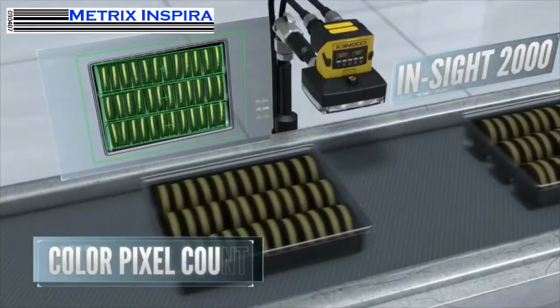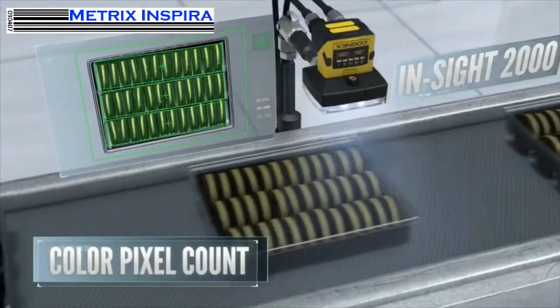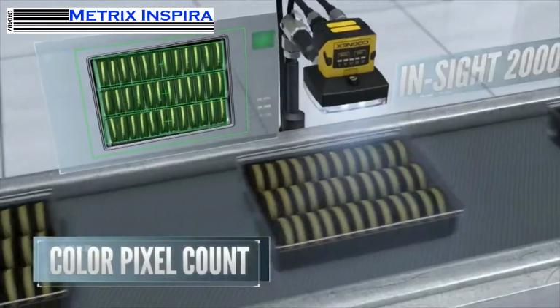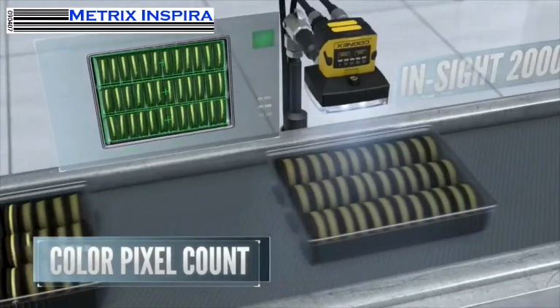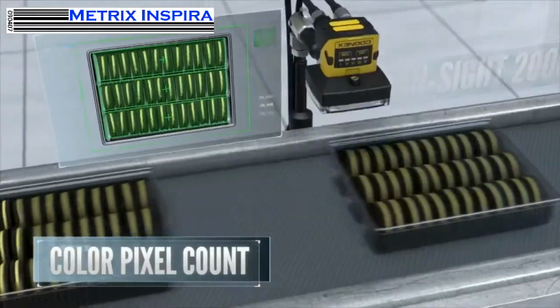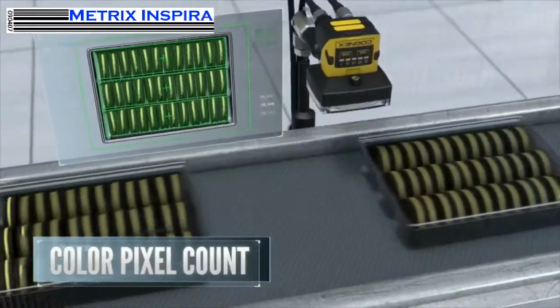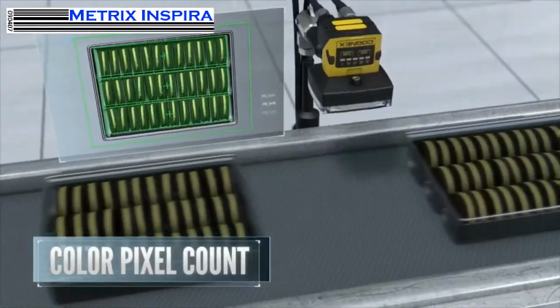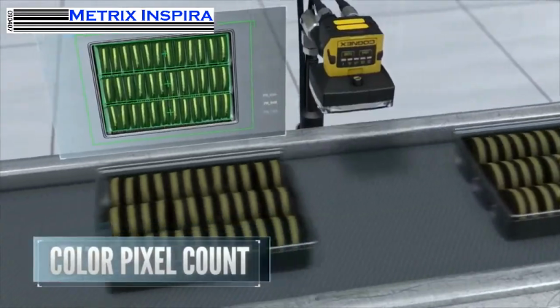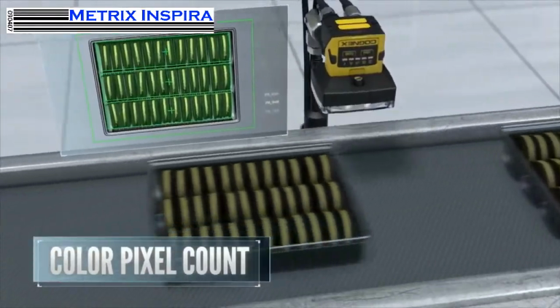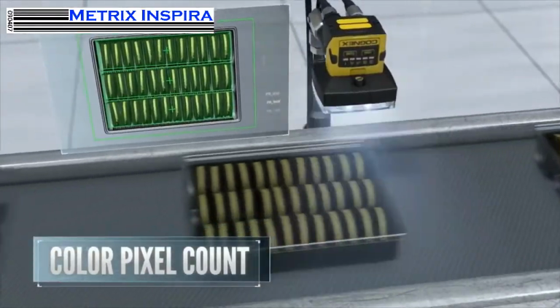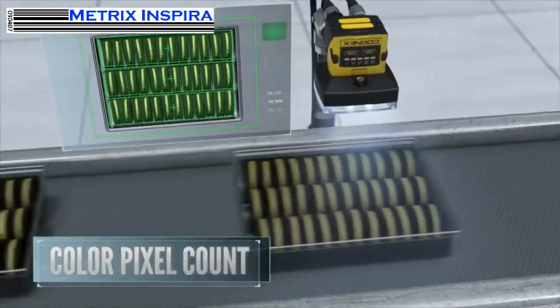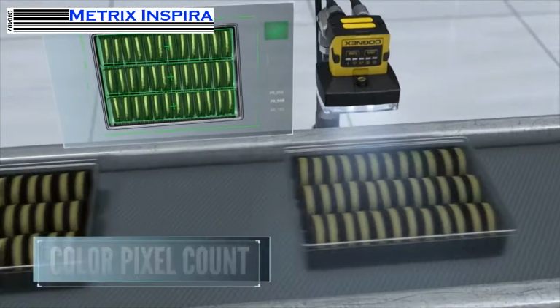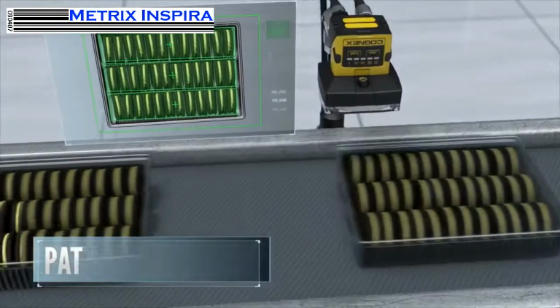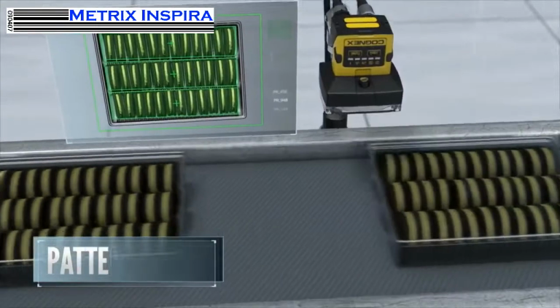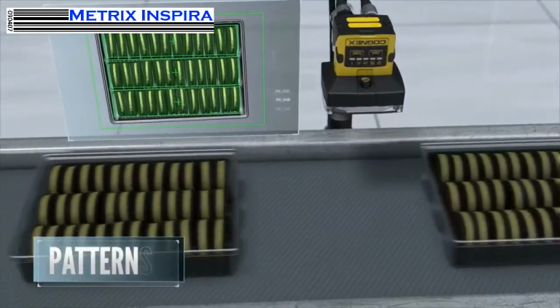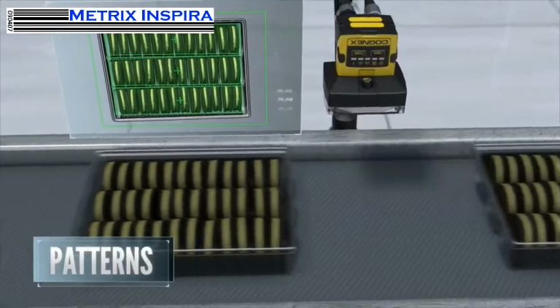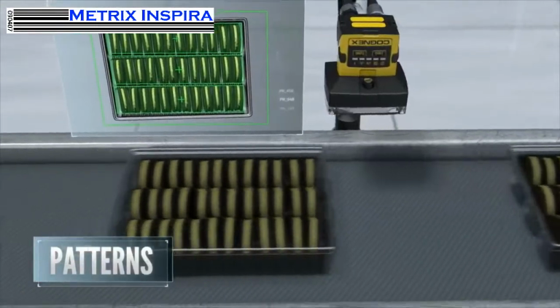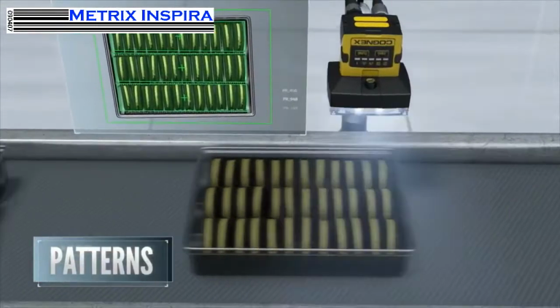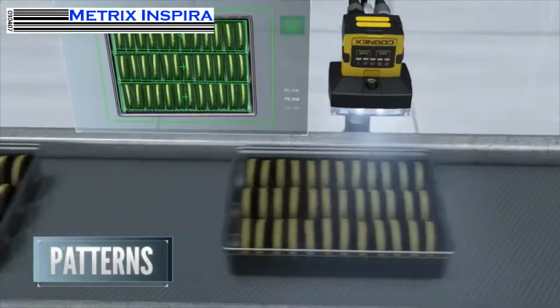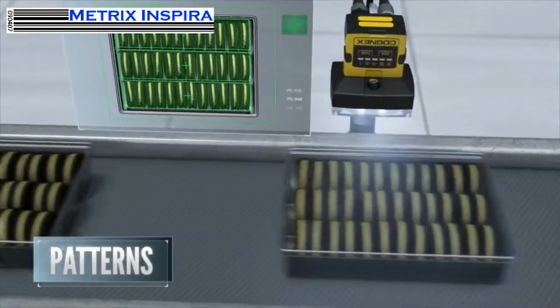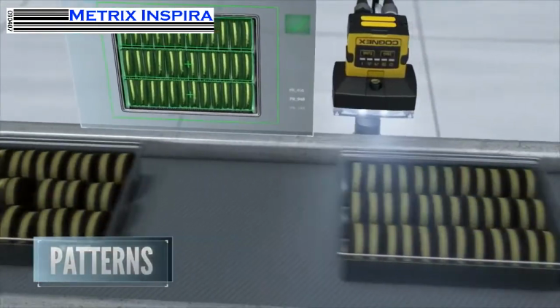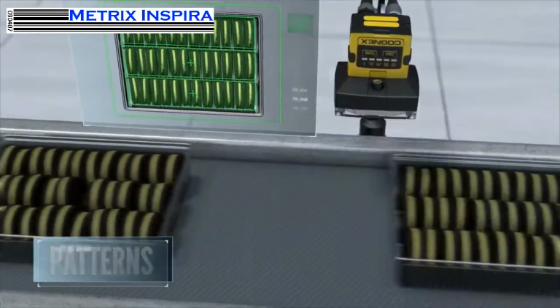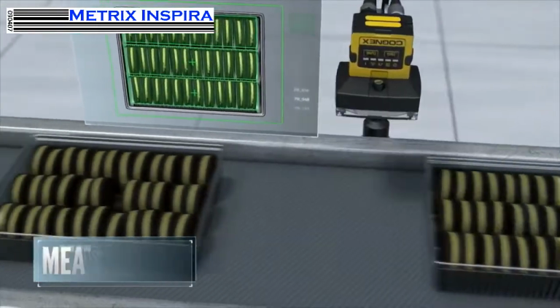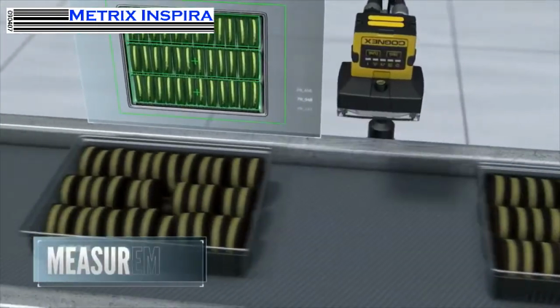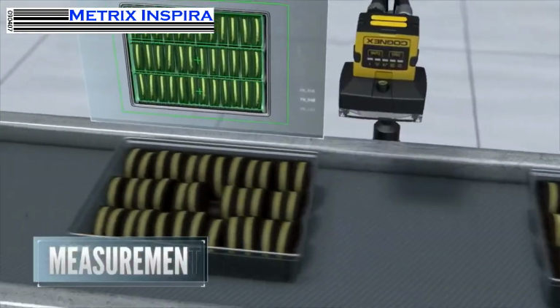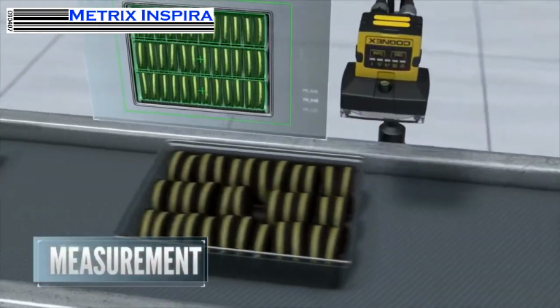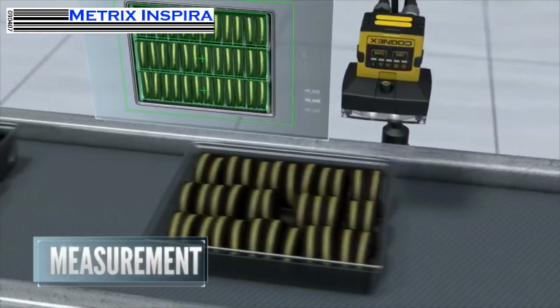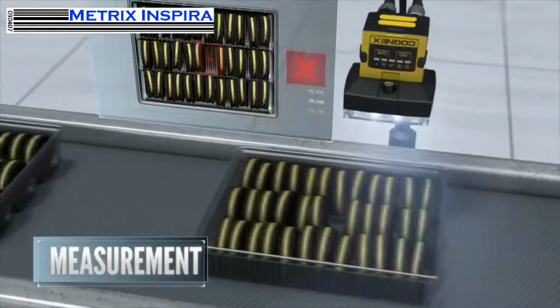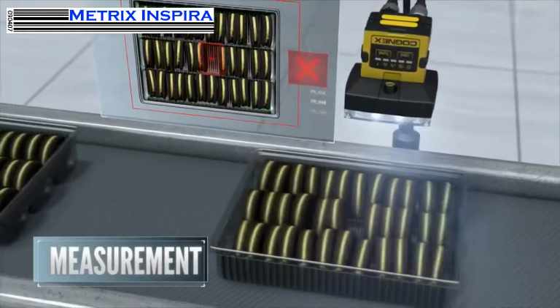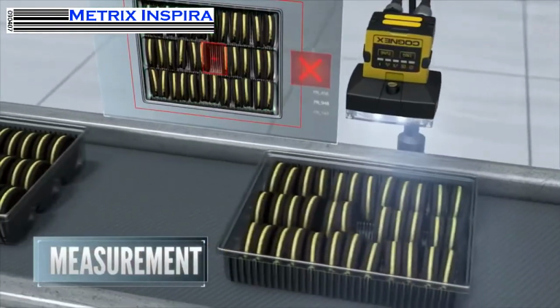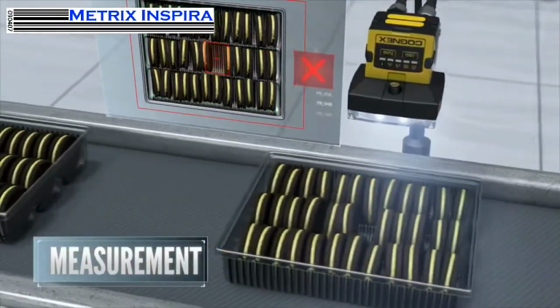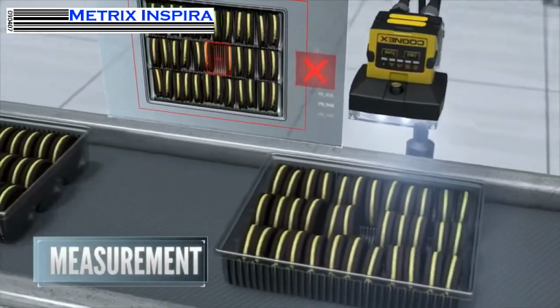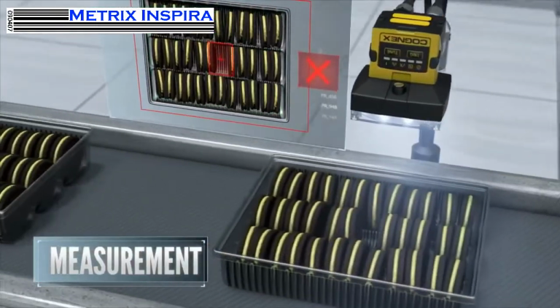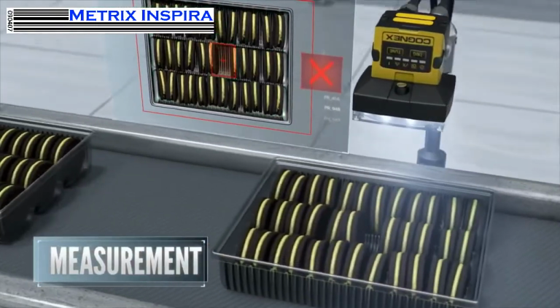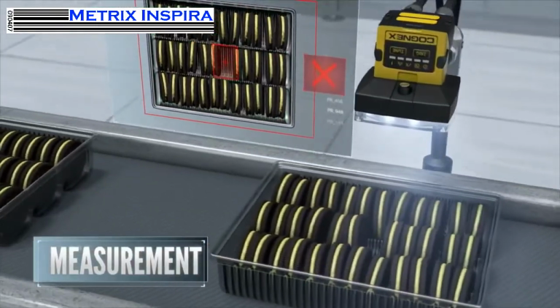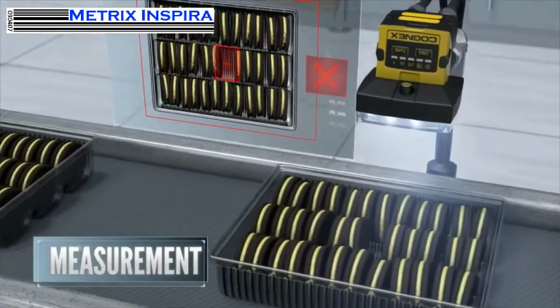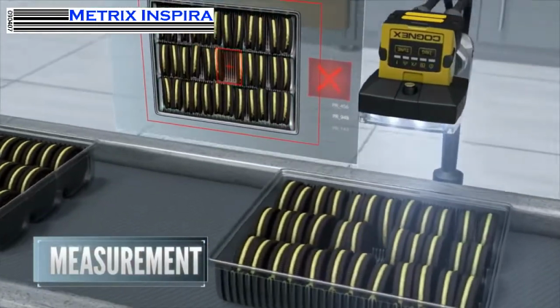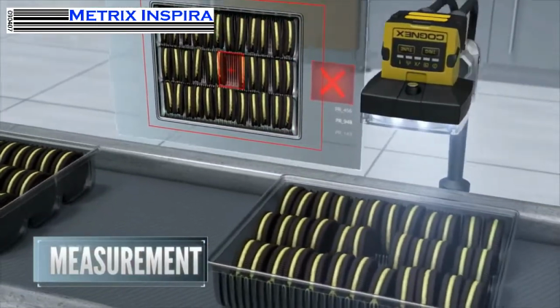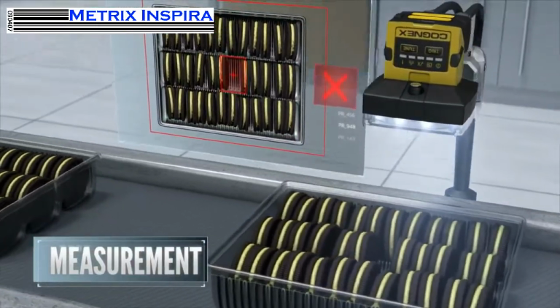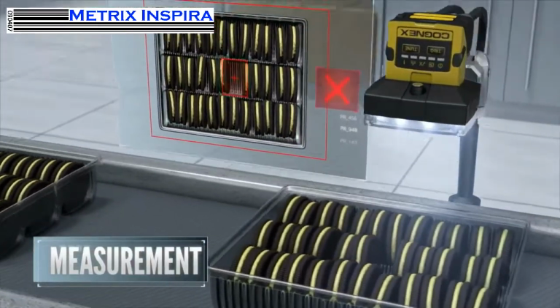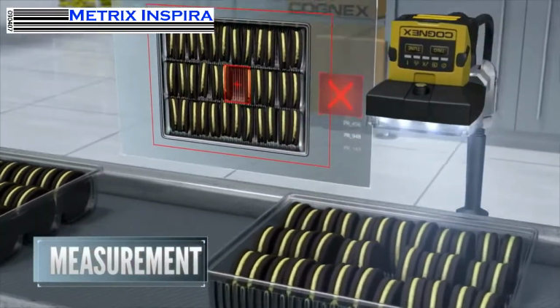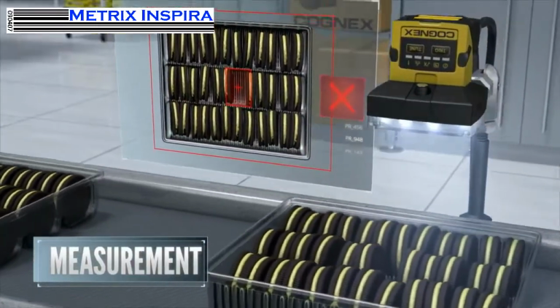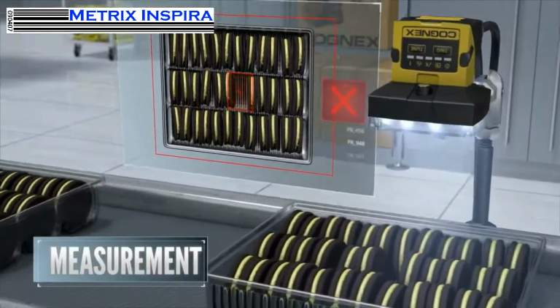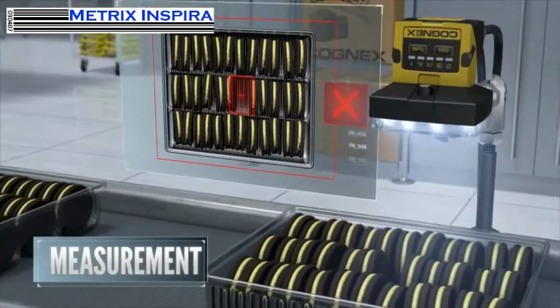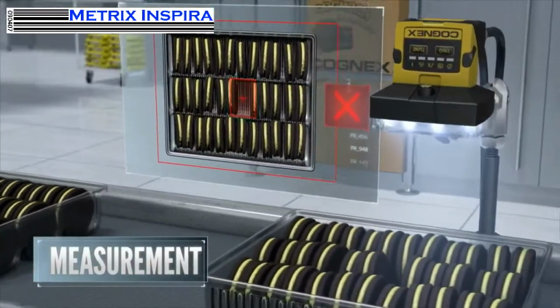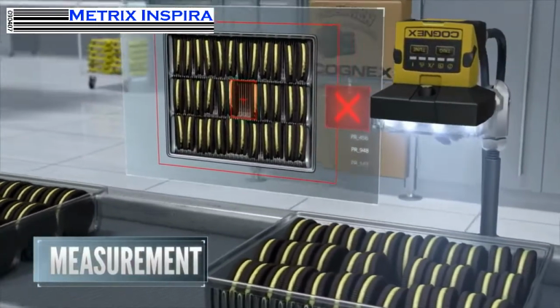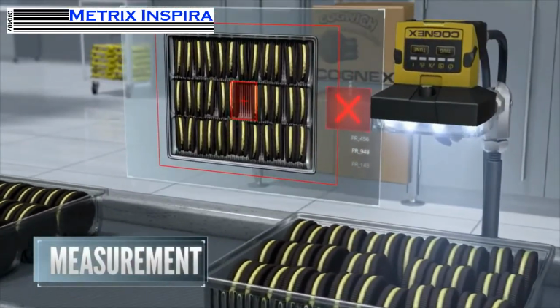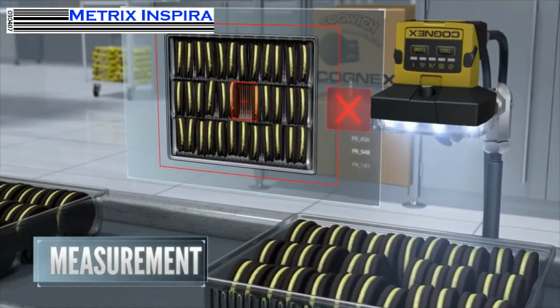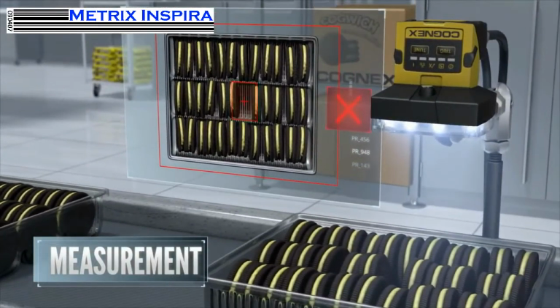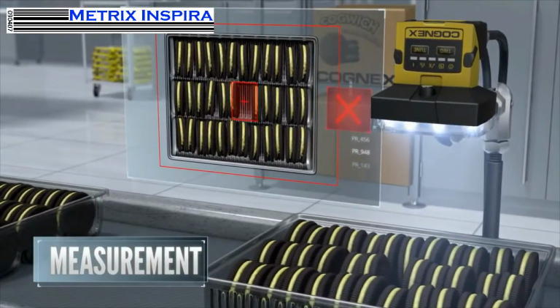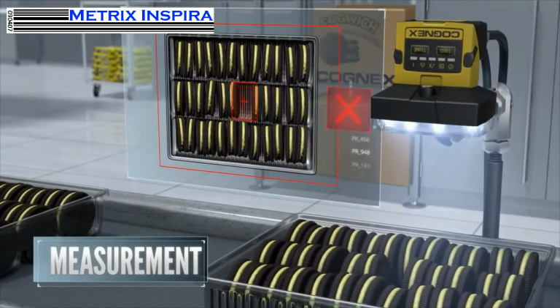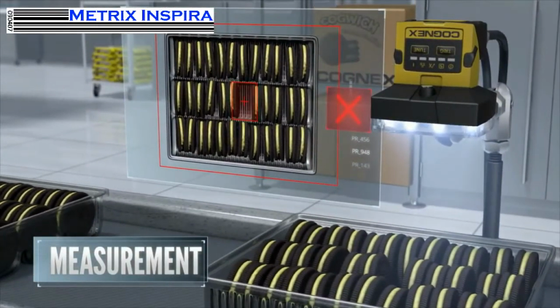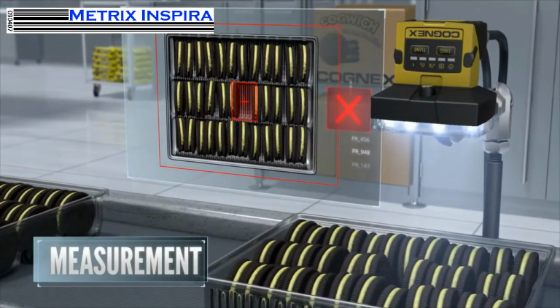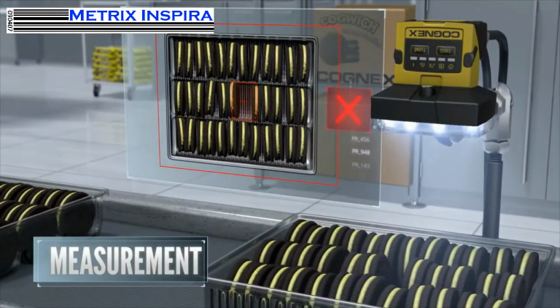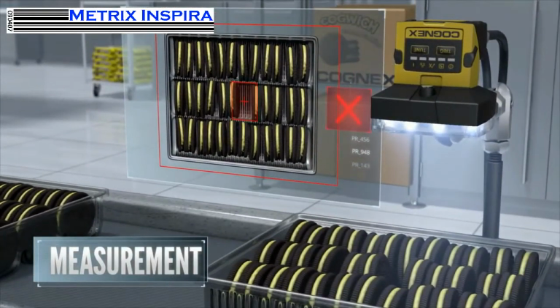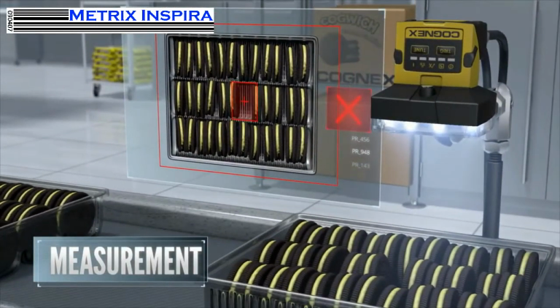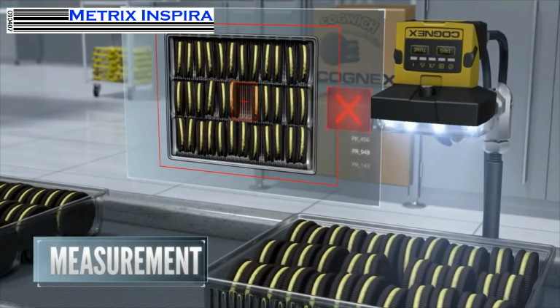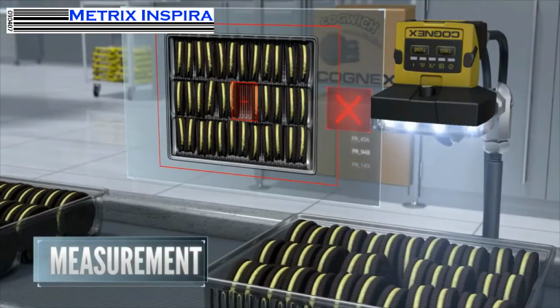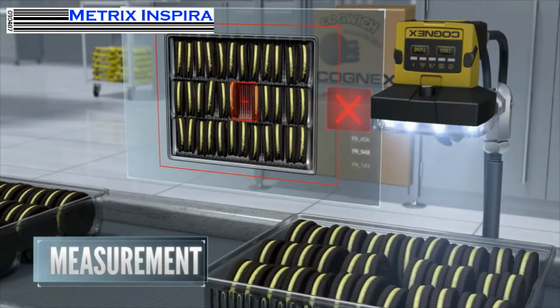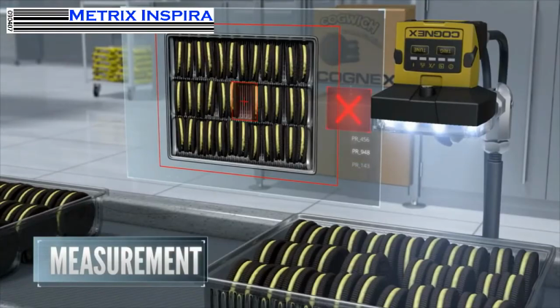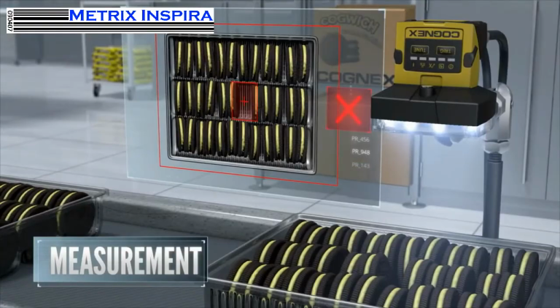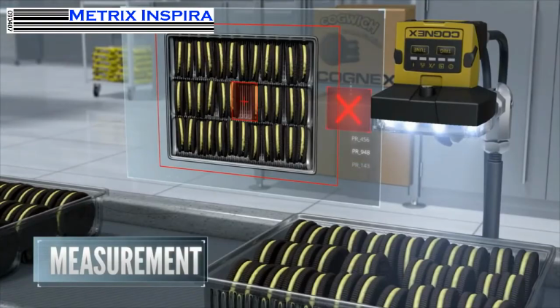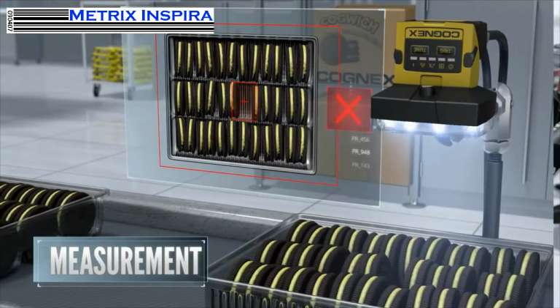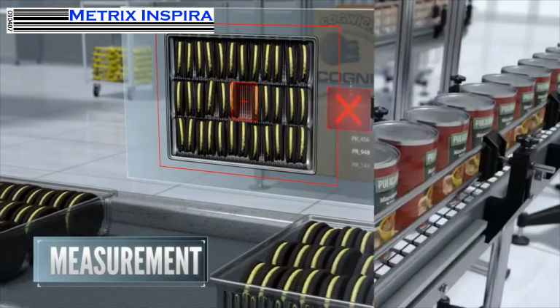color pixel count, patterns, and measurement. Here it's checking for gaps in the tray to verify that it's filled properly.